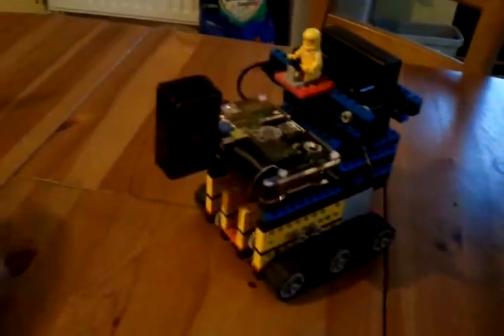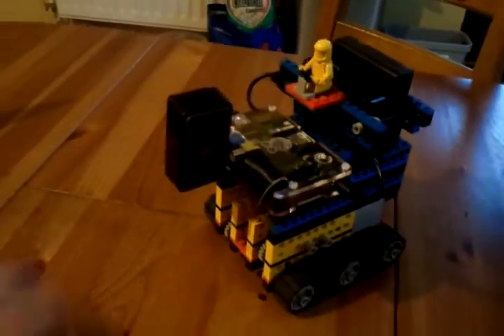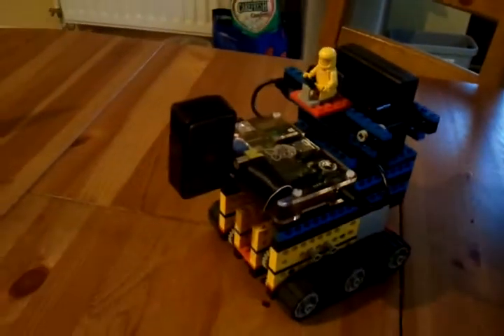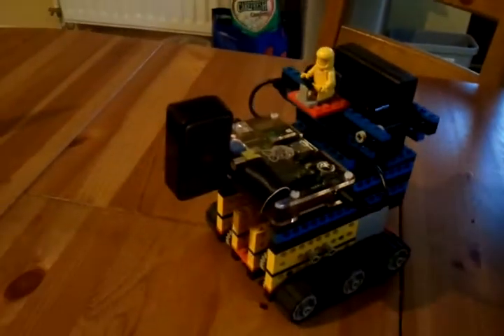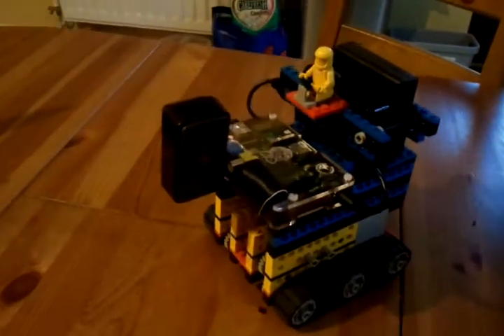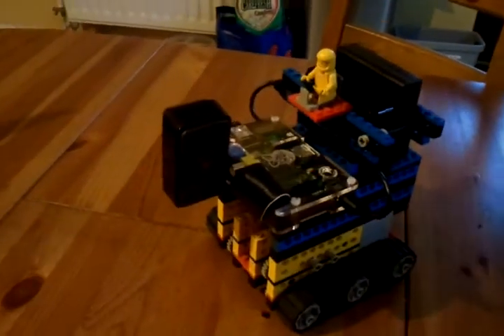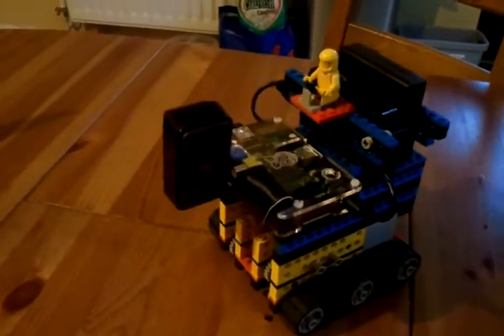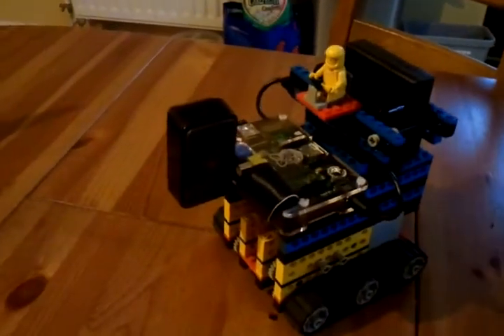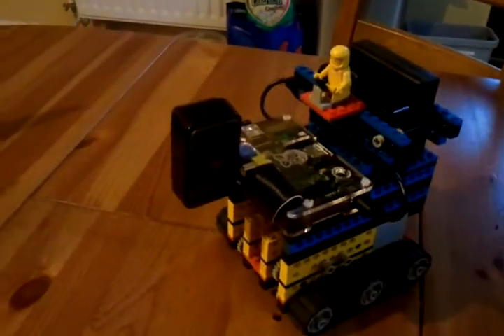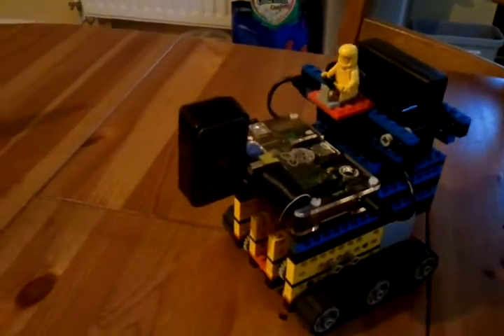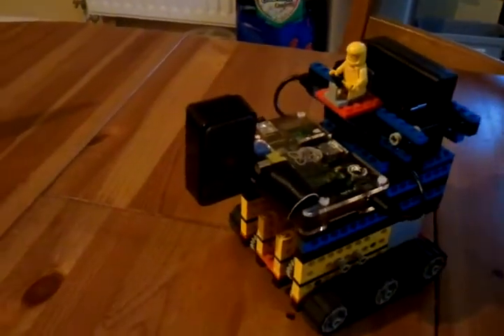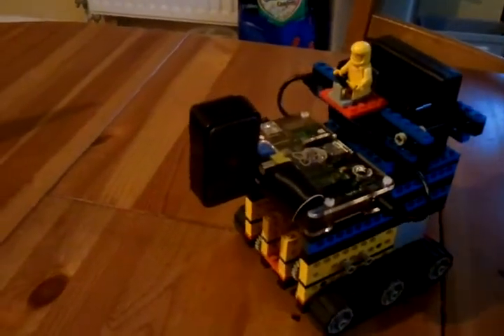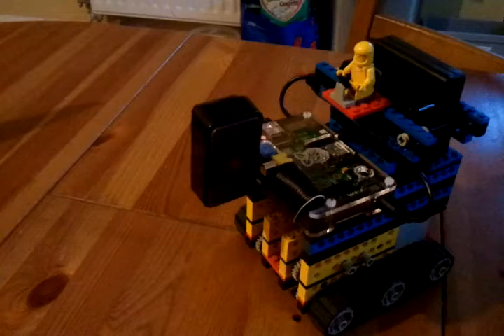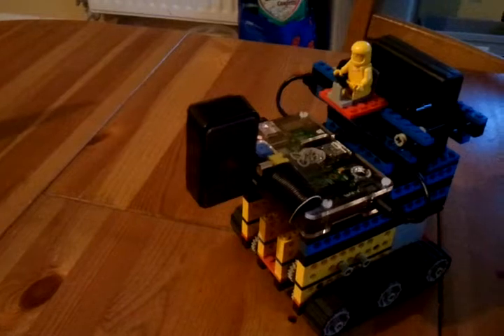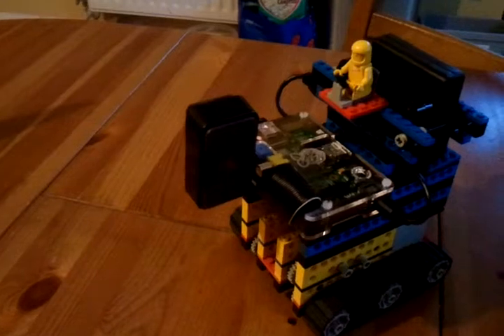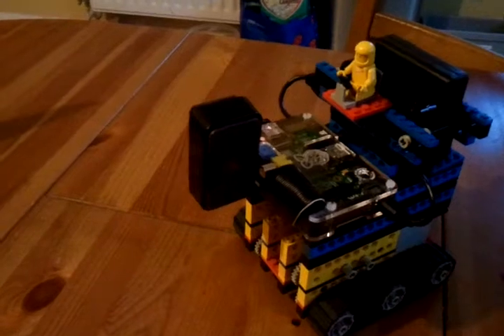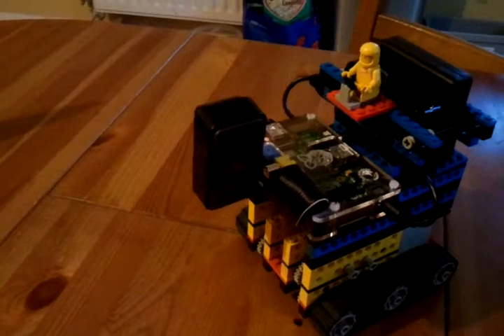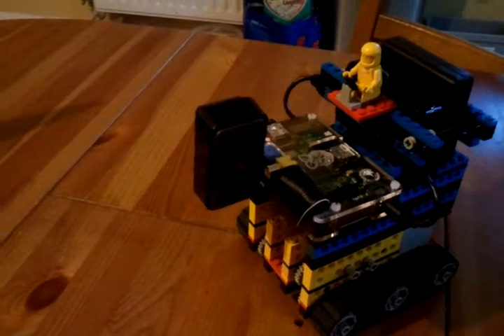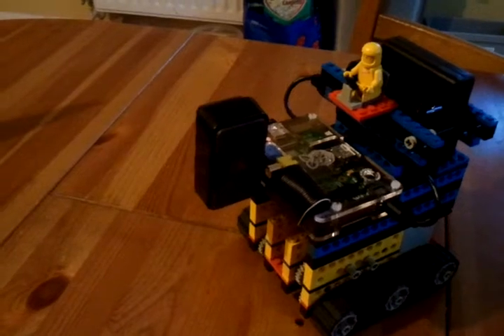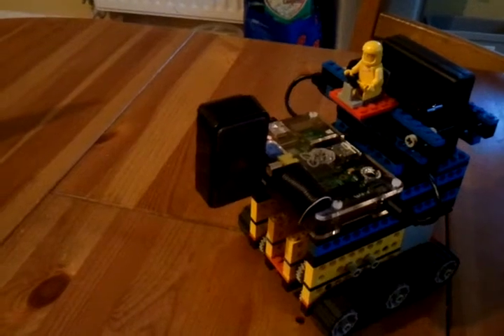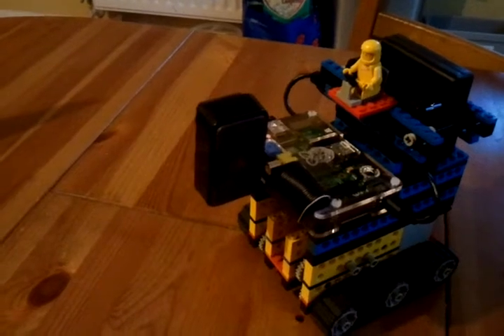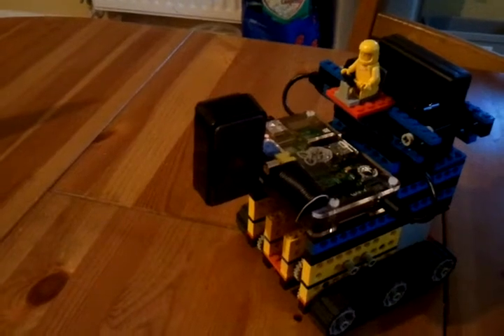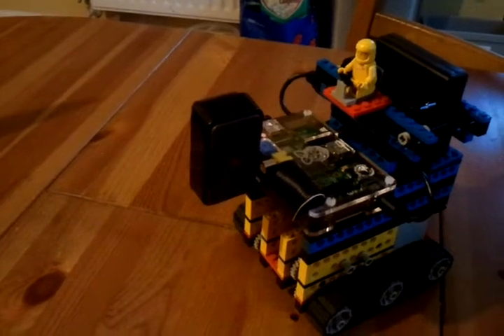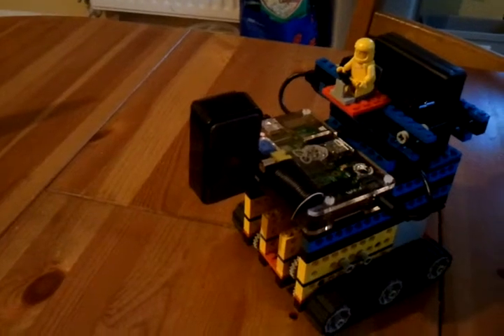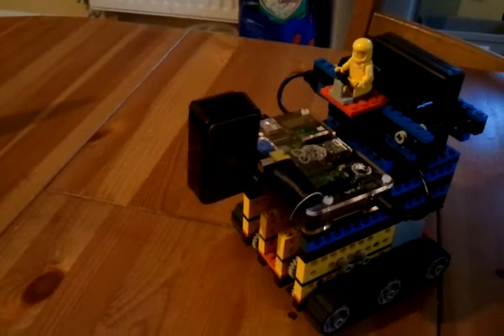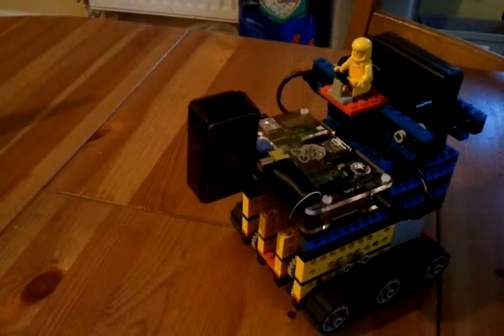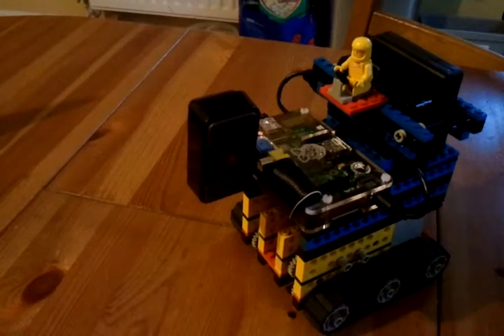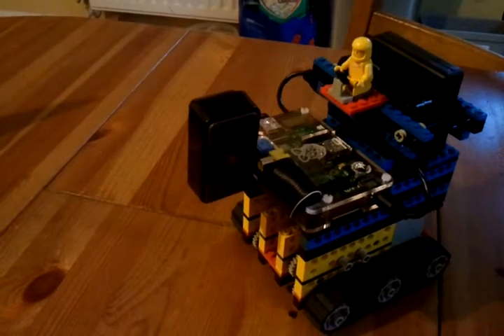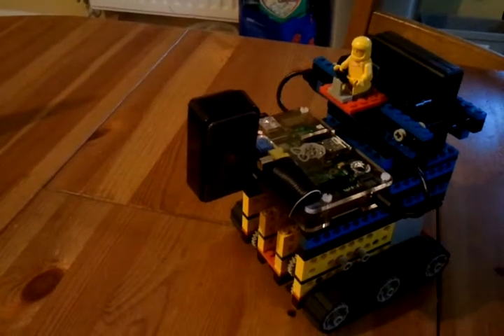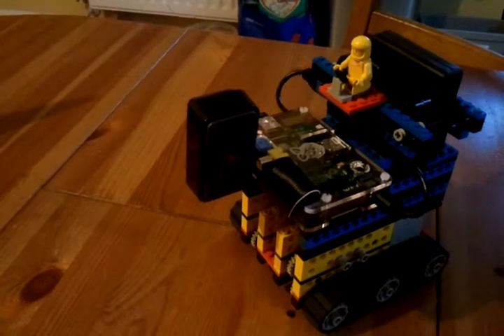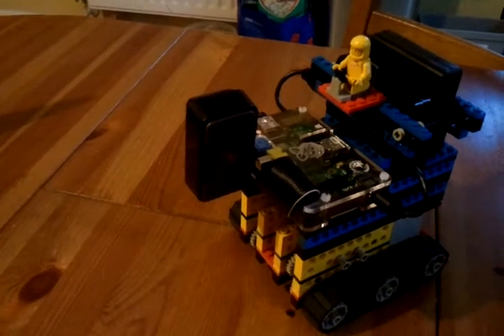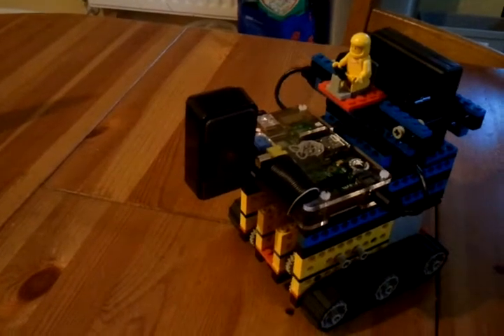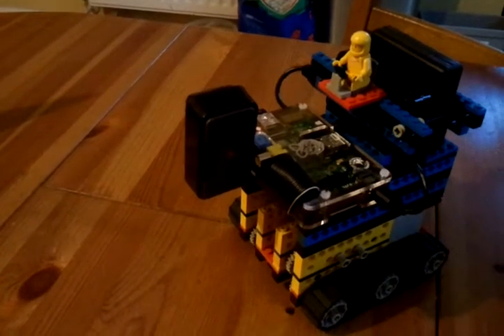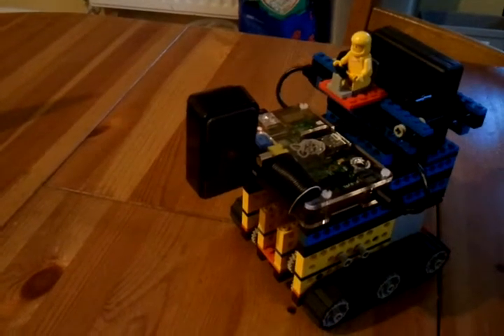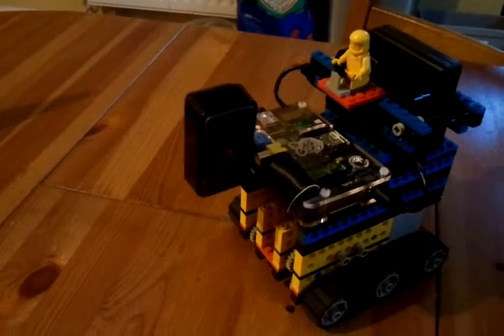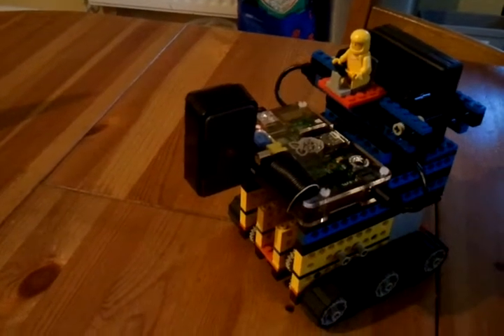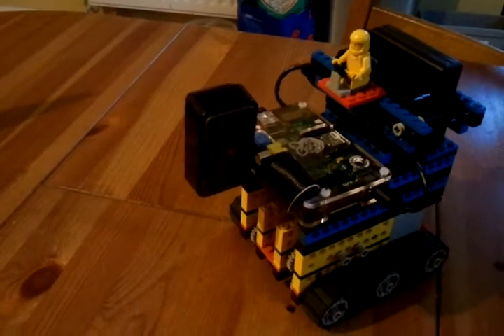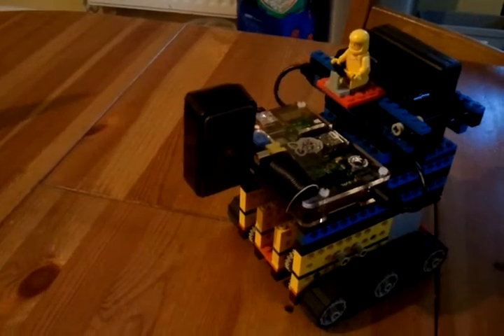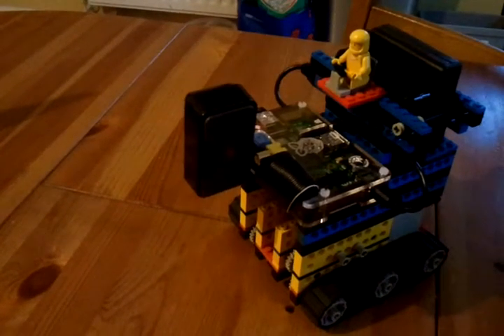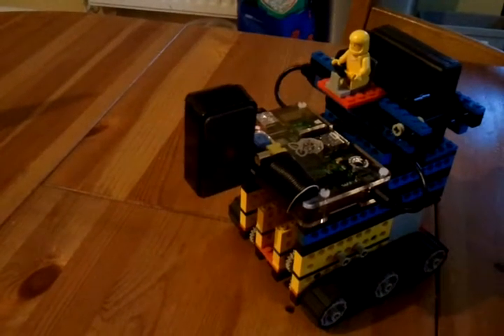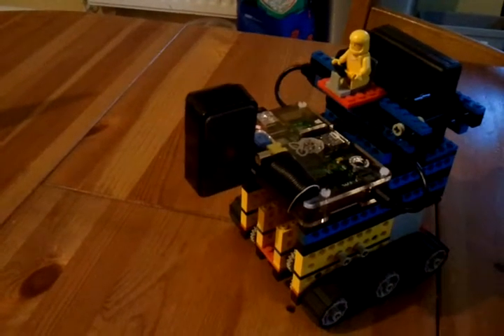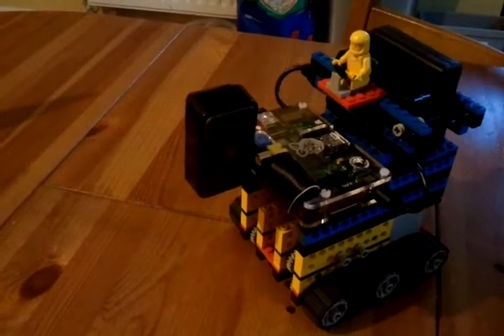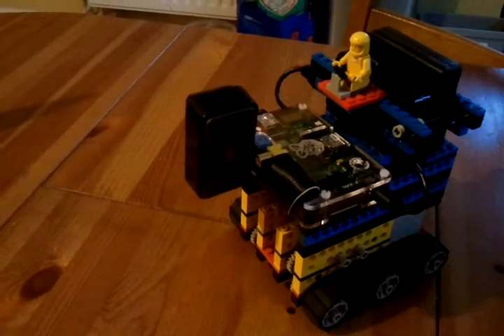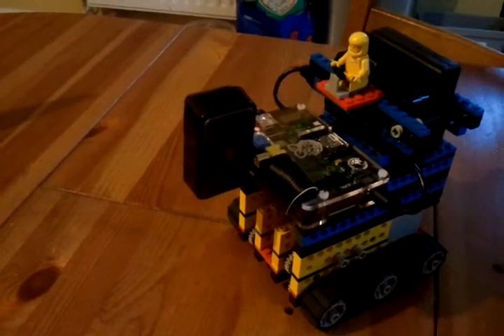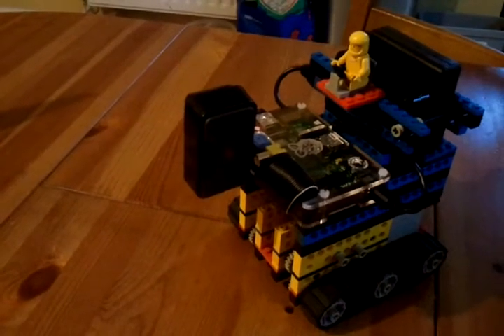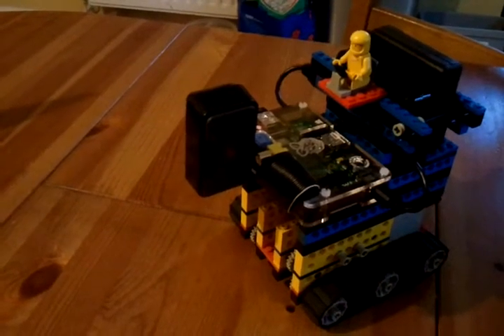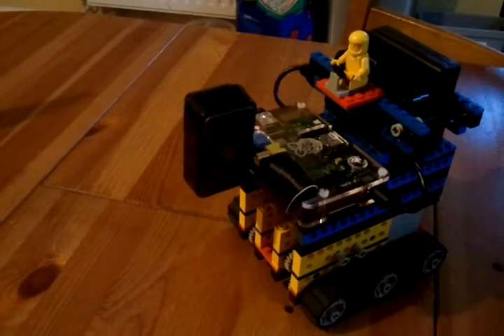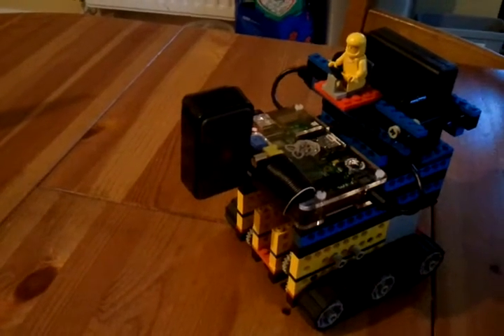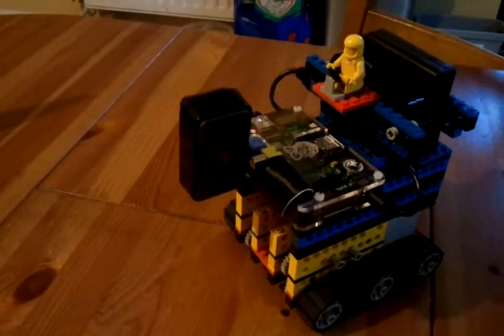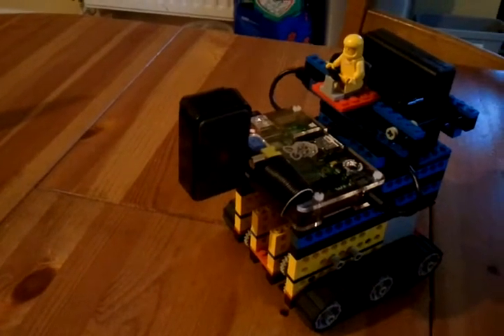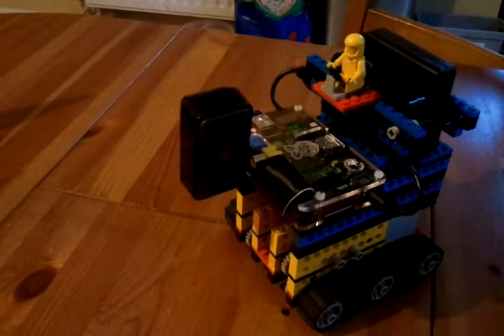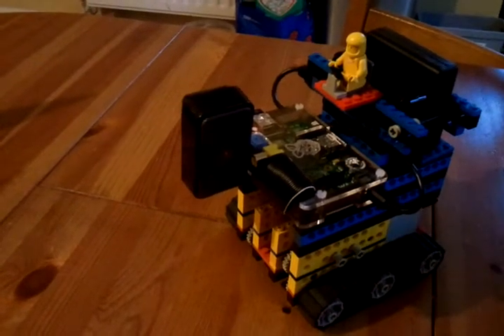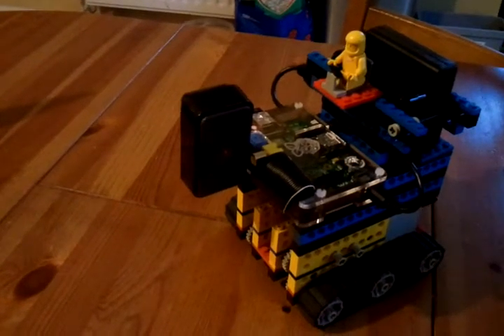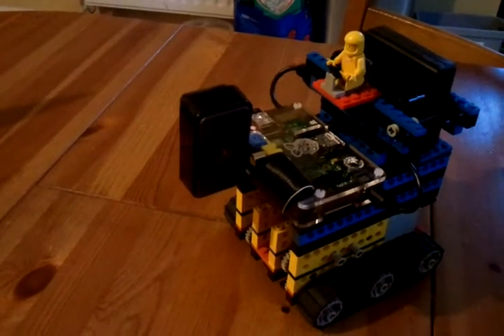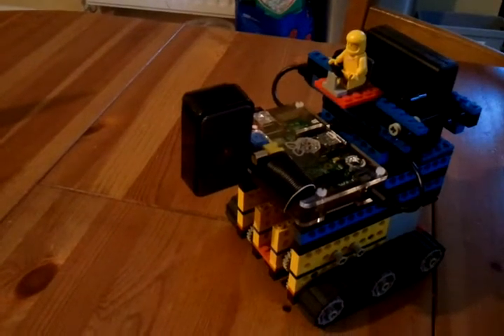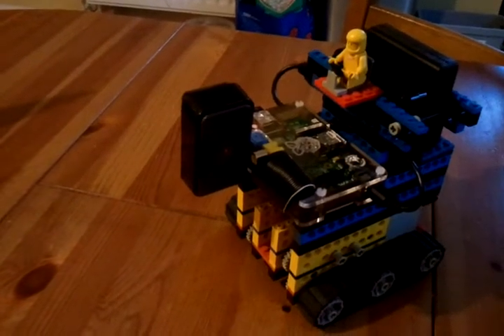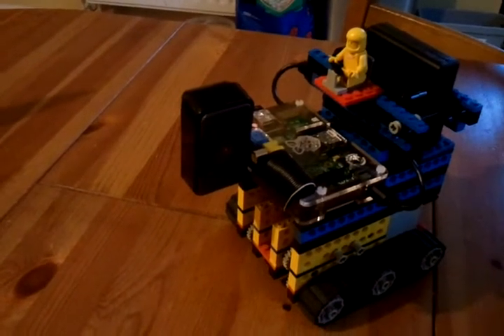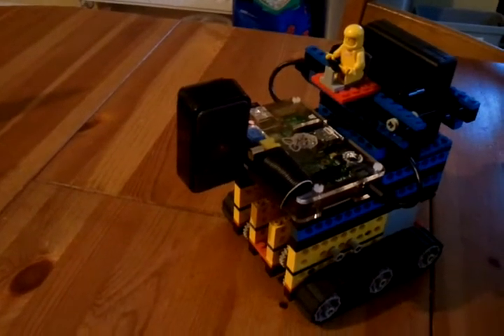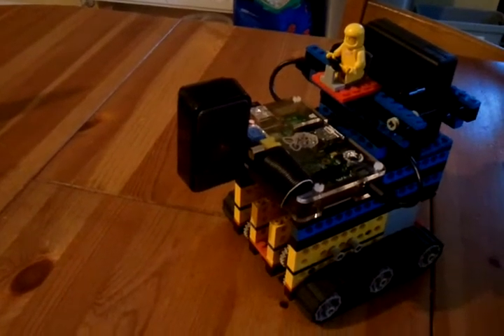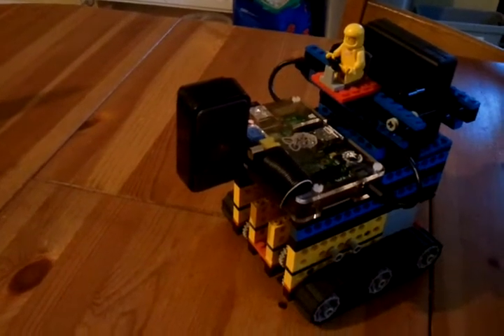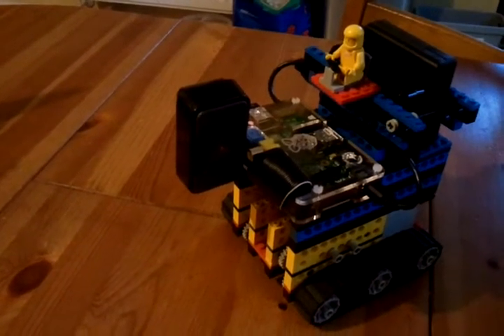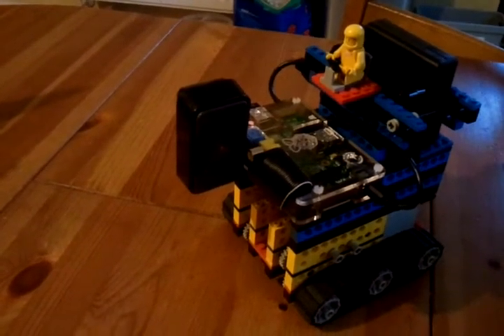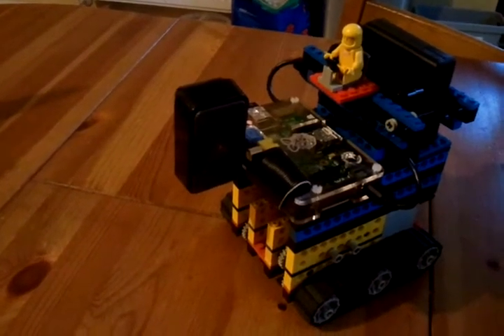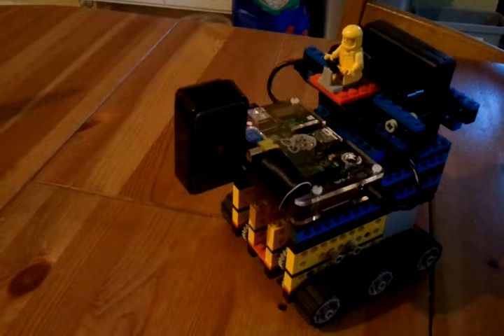Hello, I am Arthur, and I am a Raspberry Pi Lego robot.